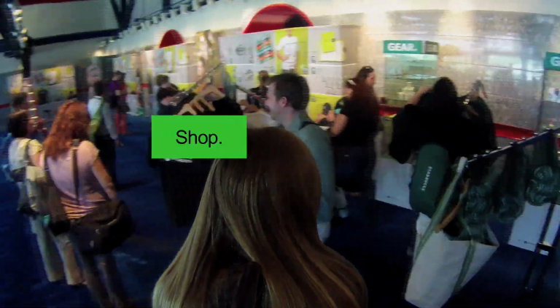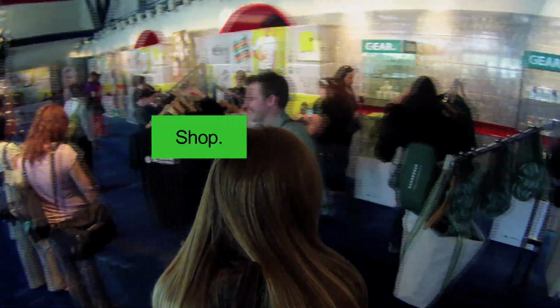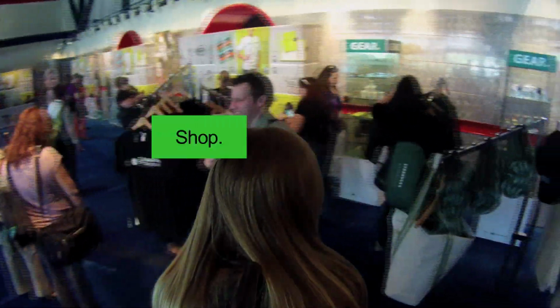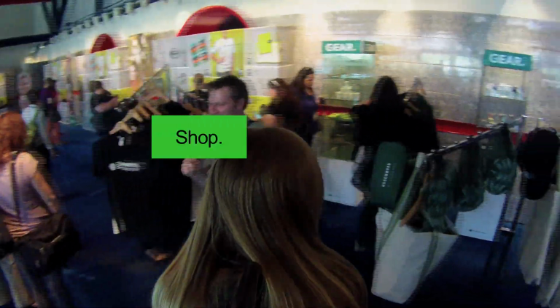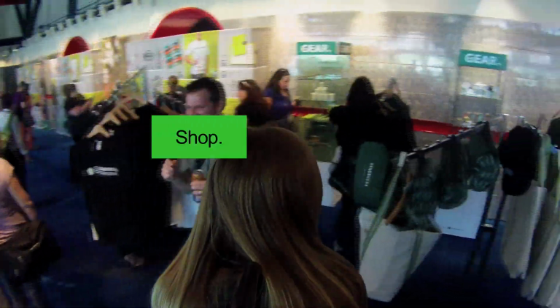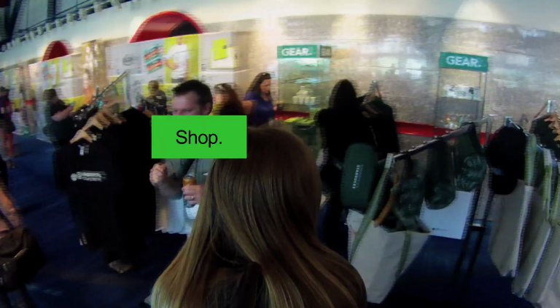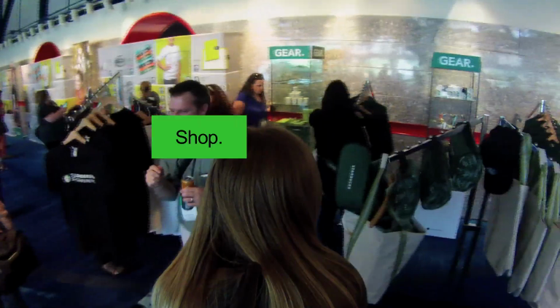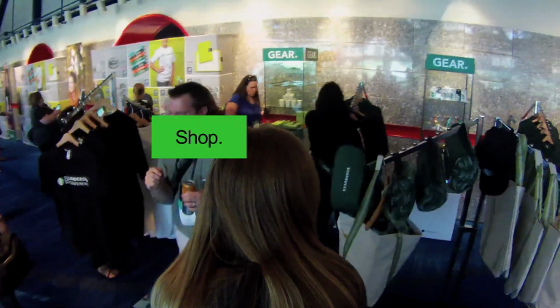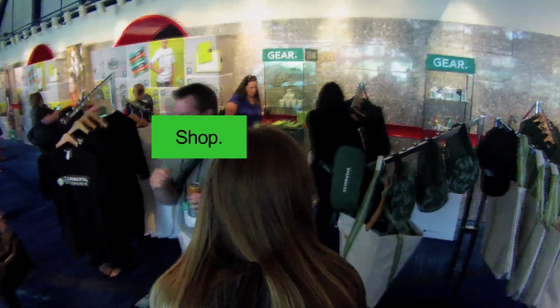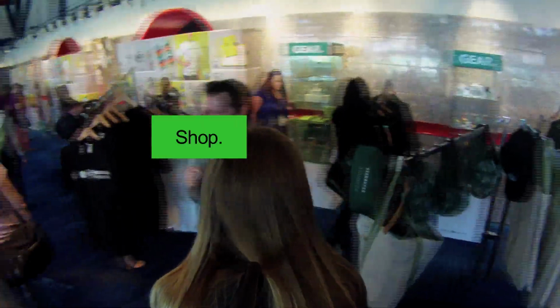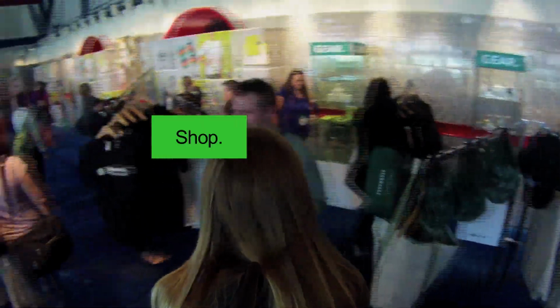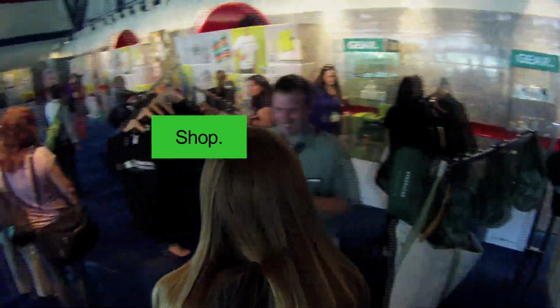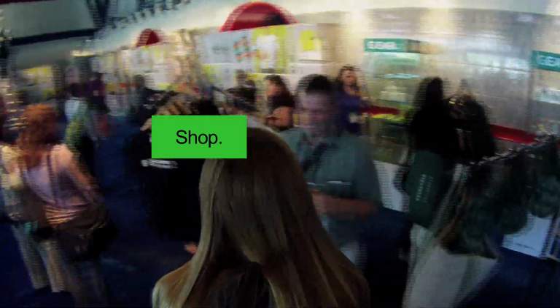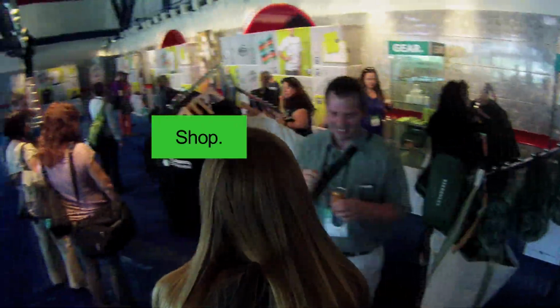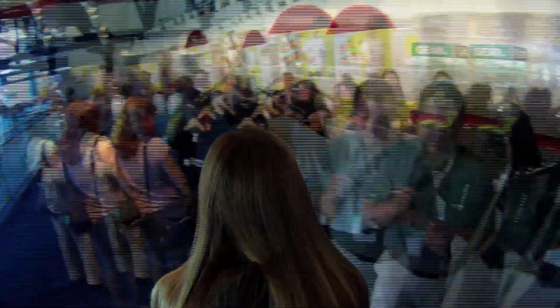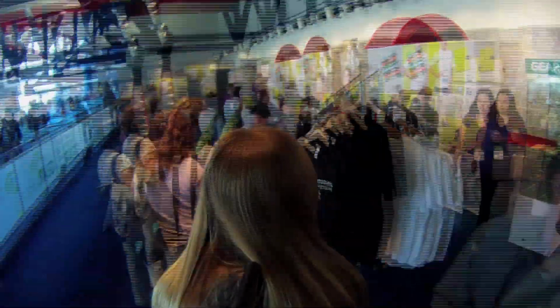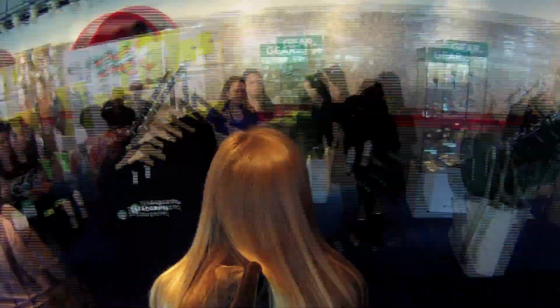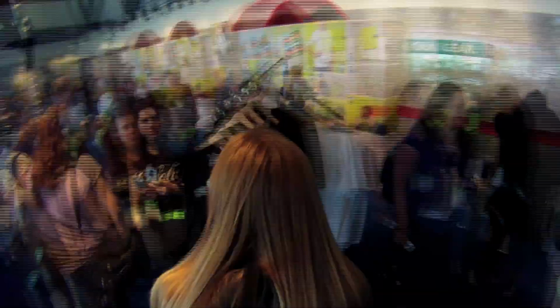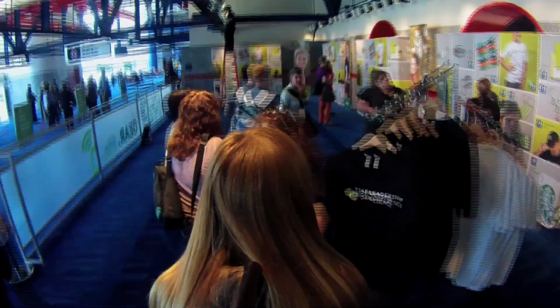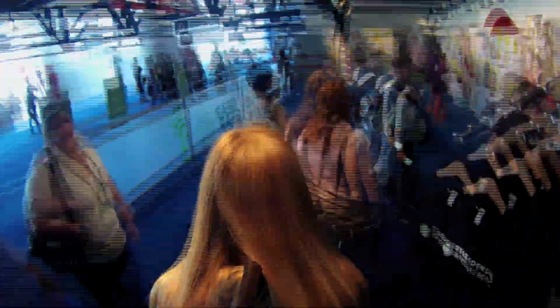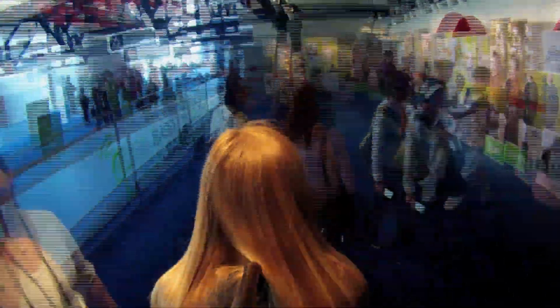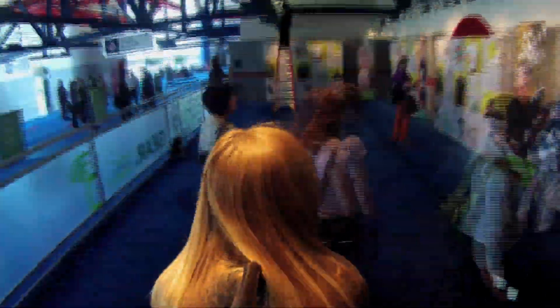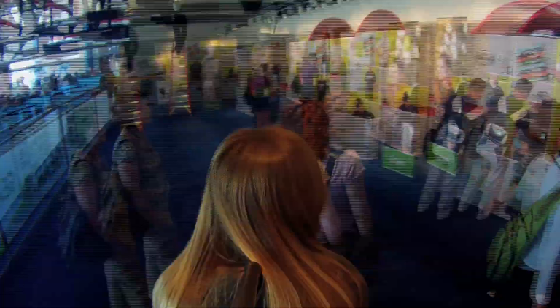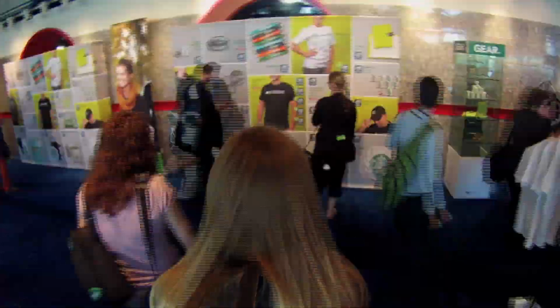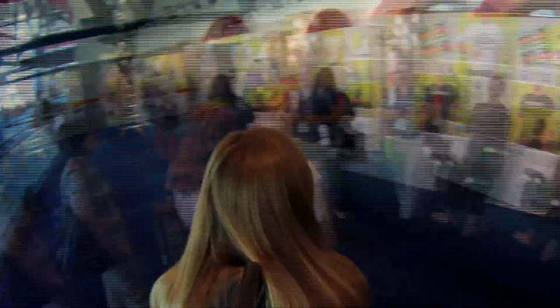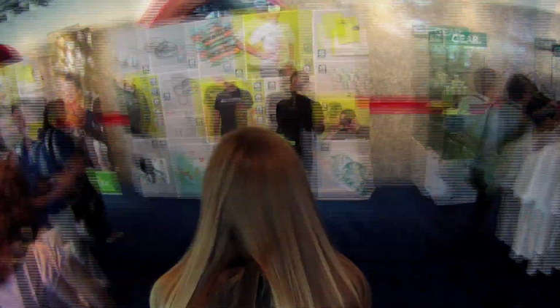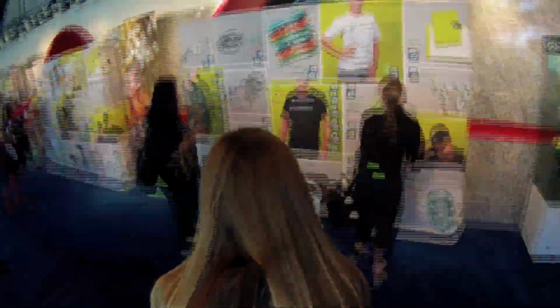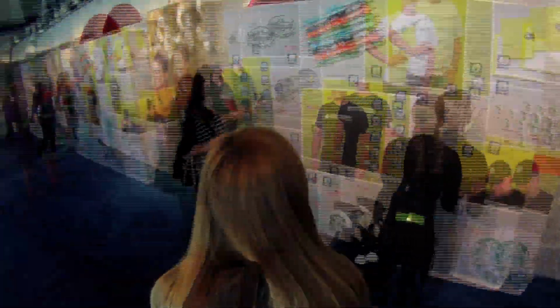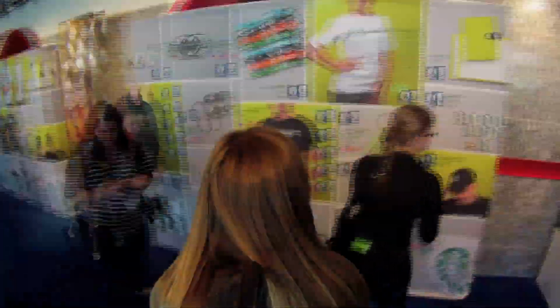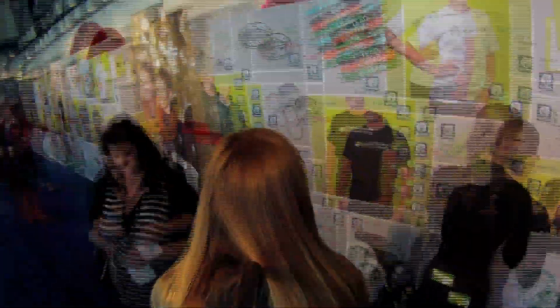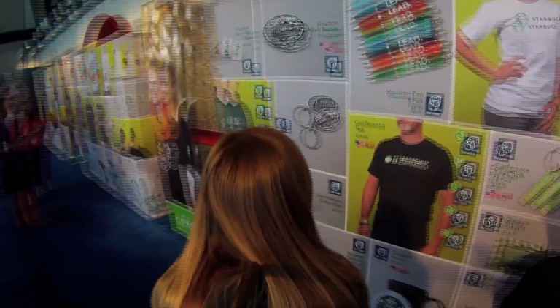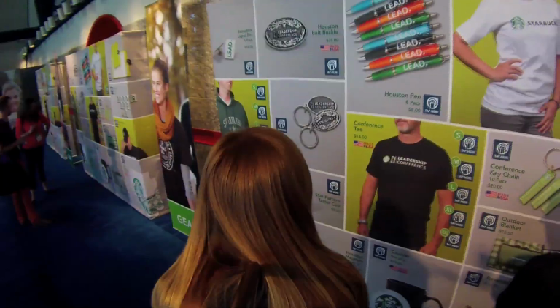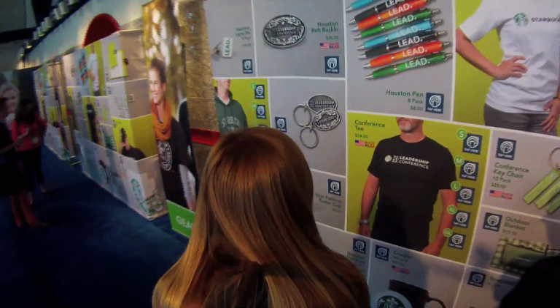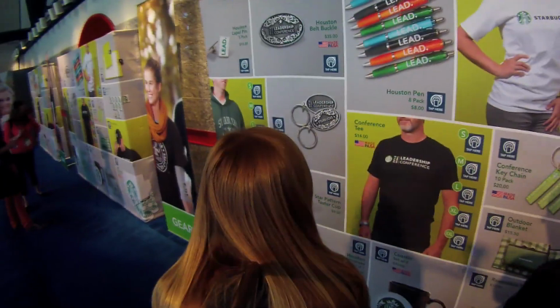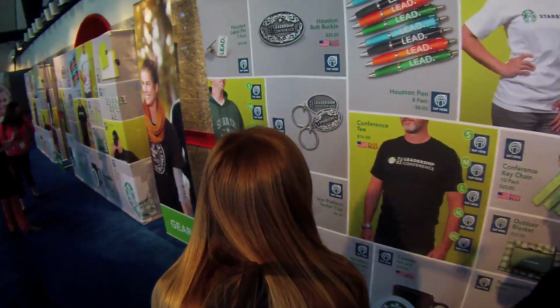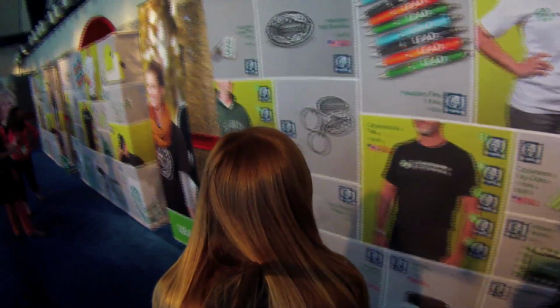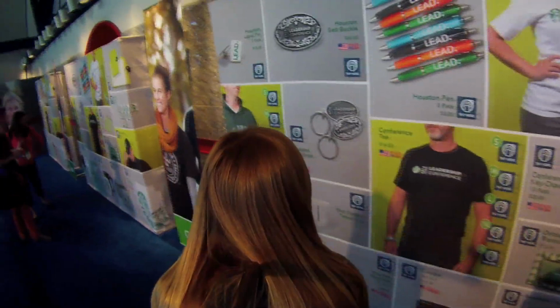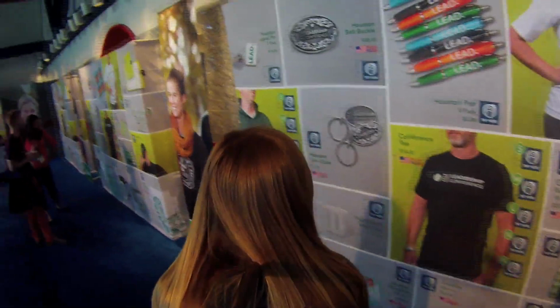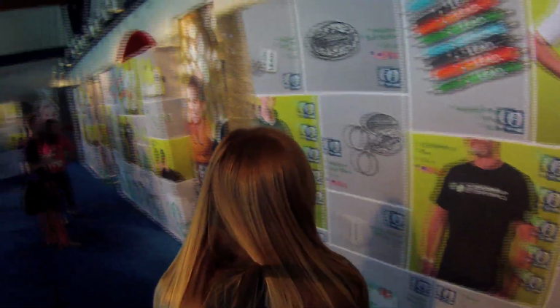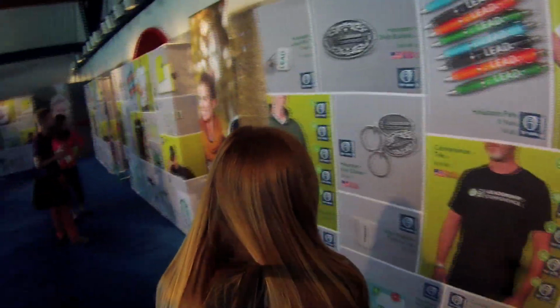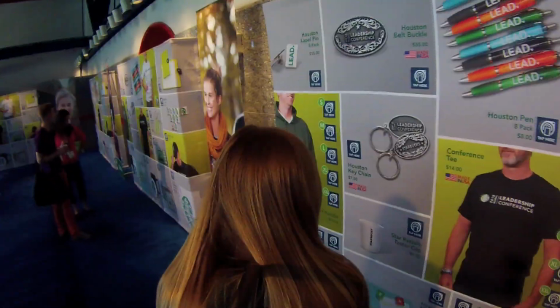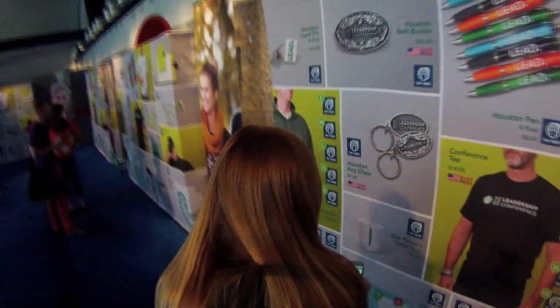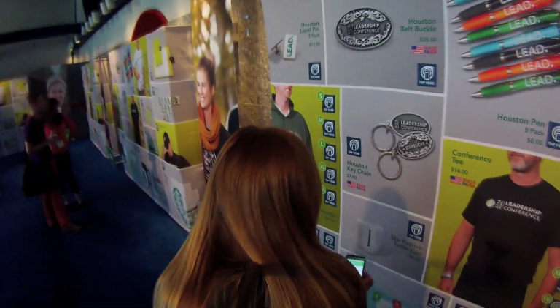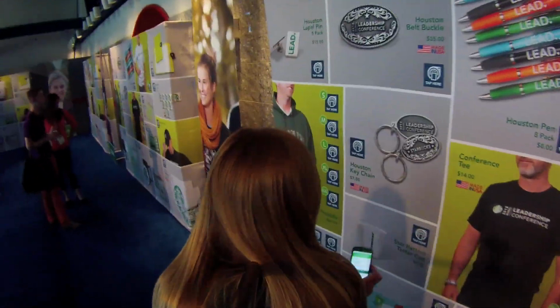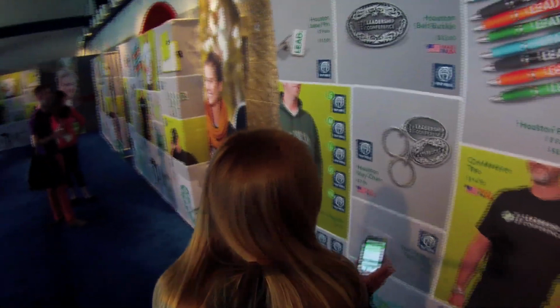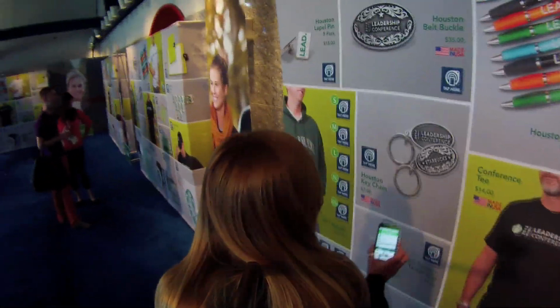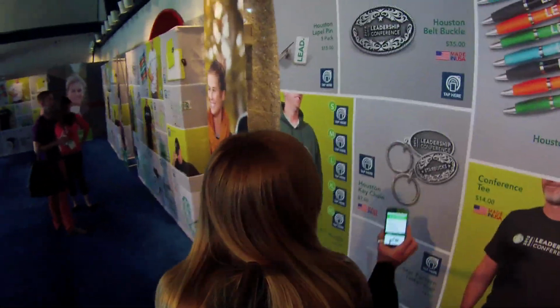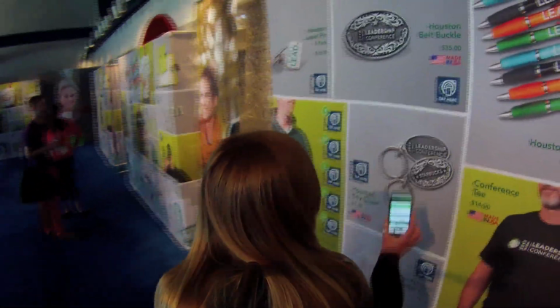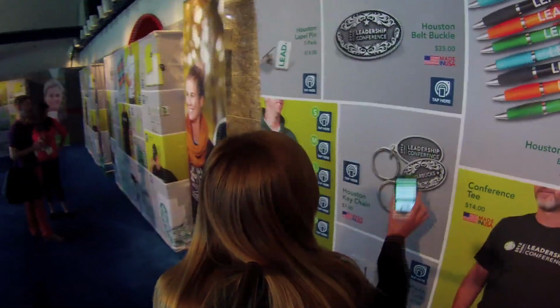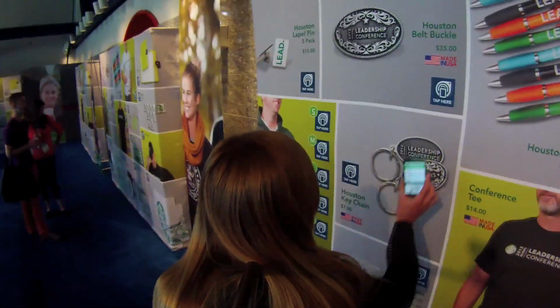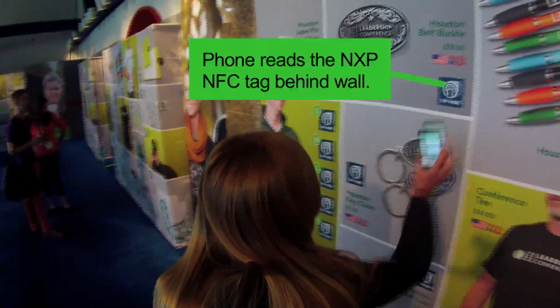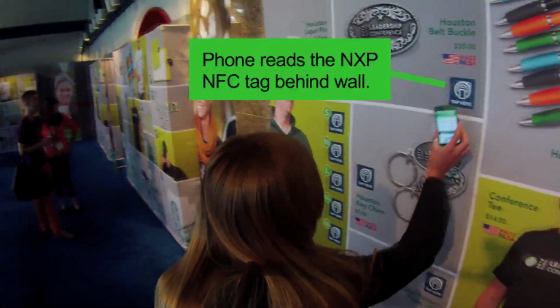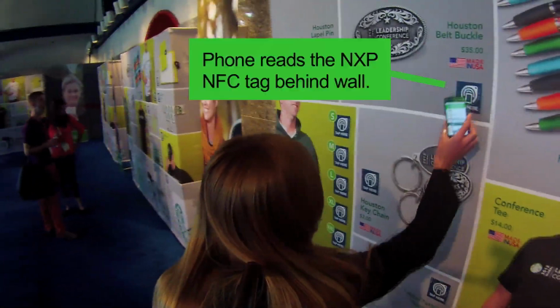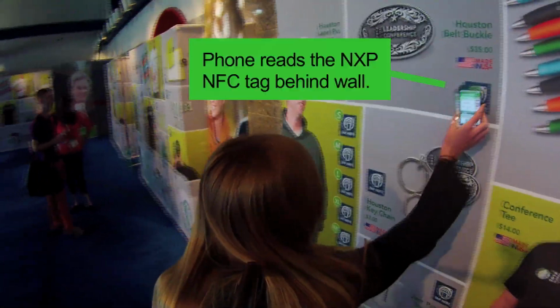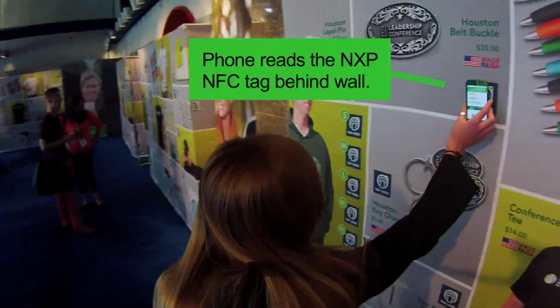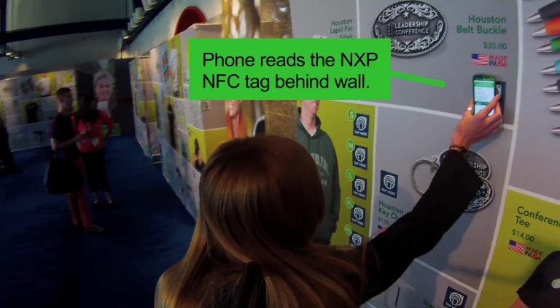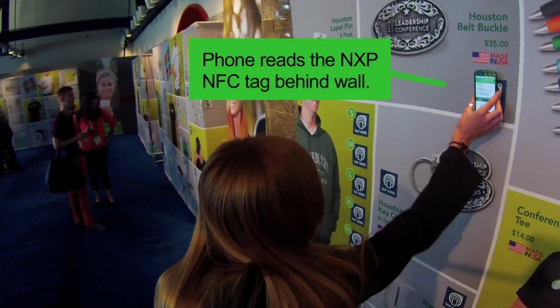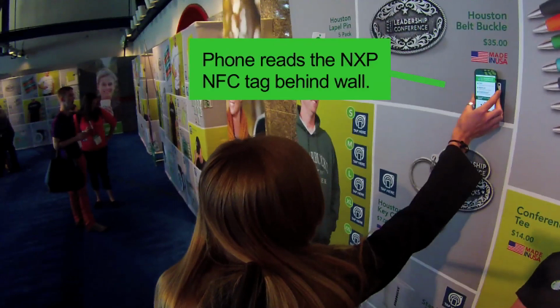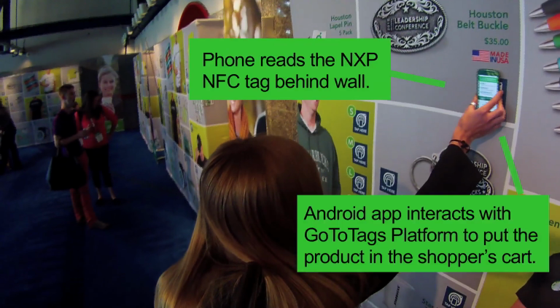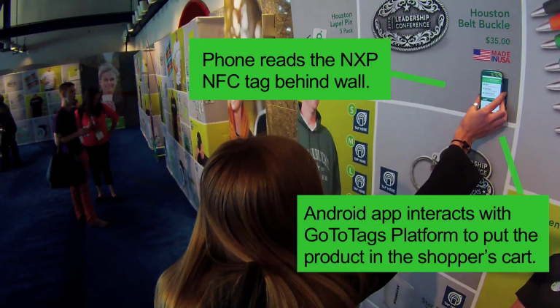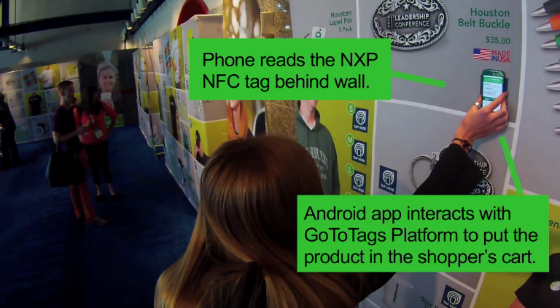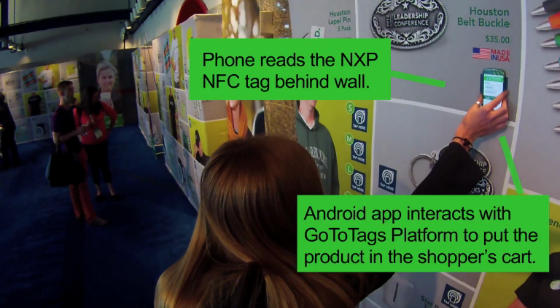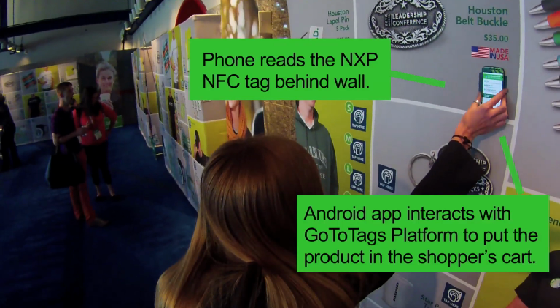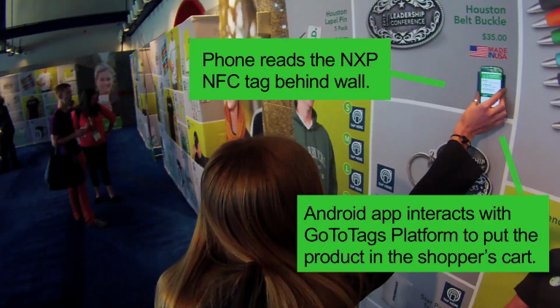We're creating a shopping cart for them, and they're able to go home. We send them an email, and they check out from home, pay, and we ship it directly to their house.